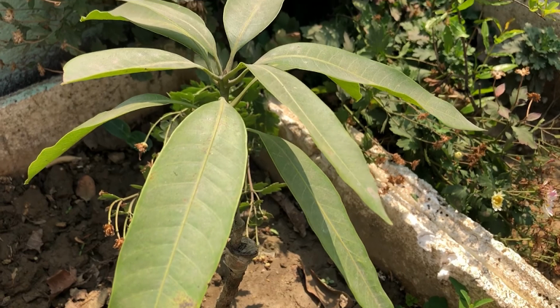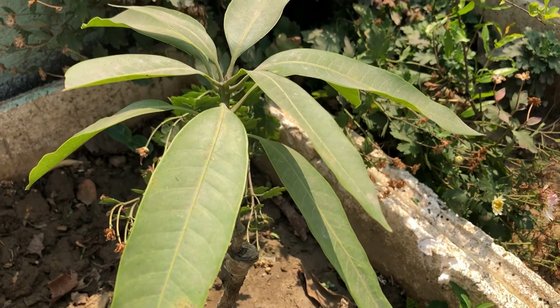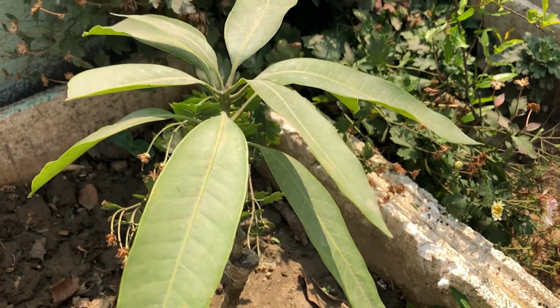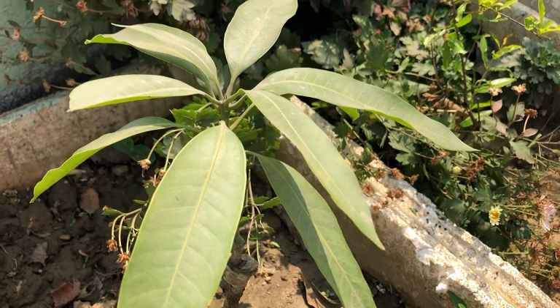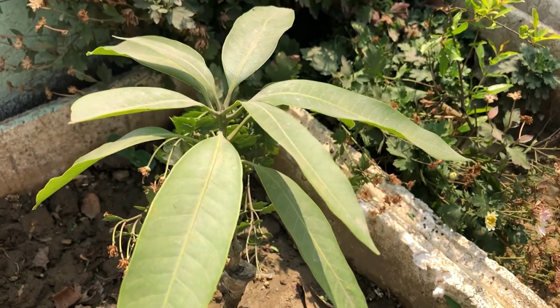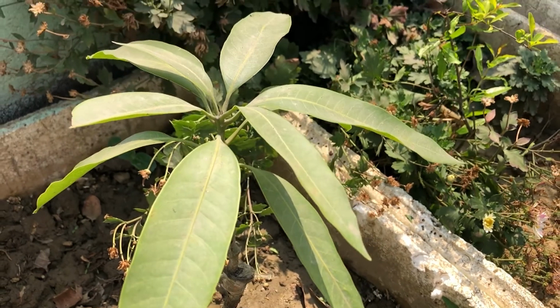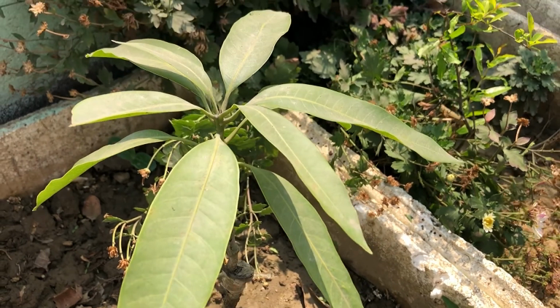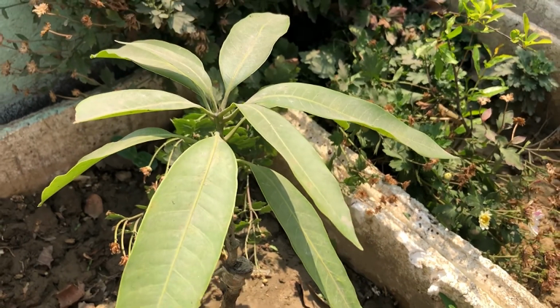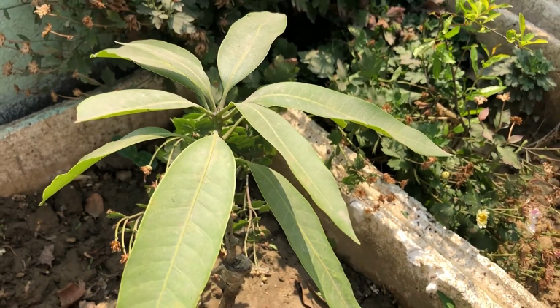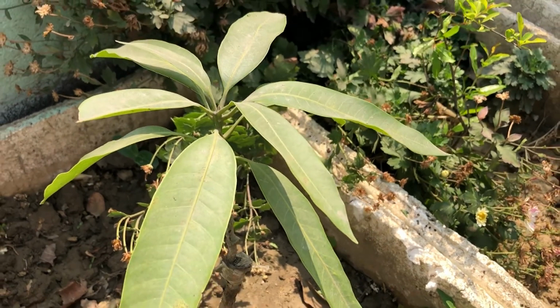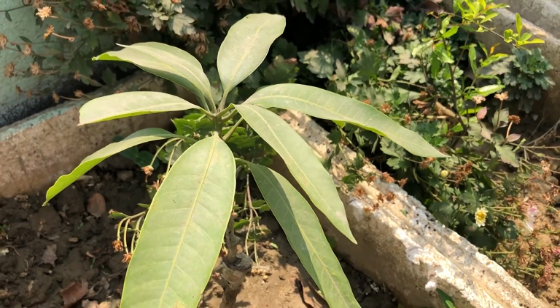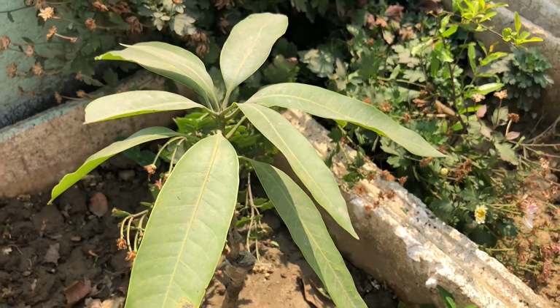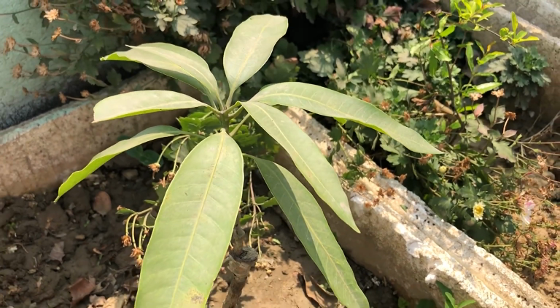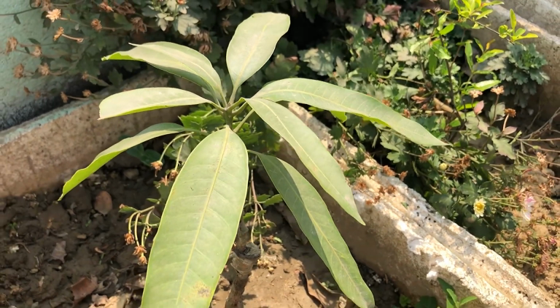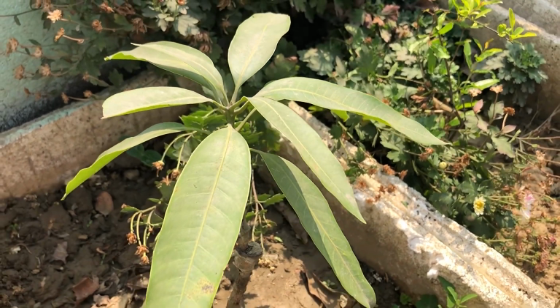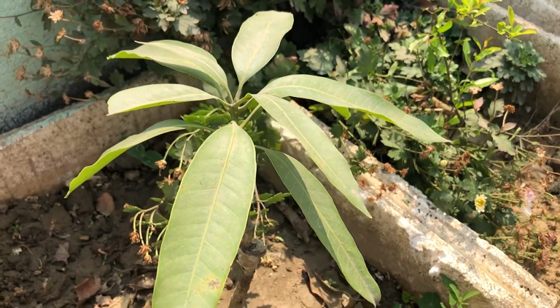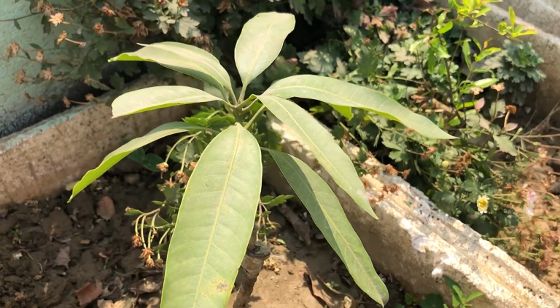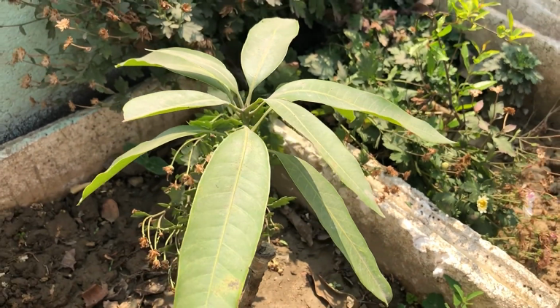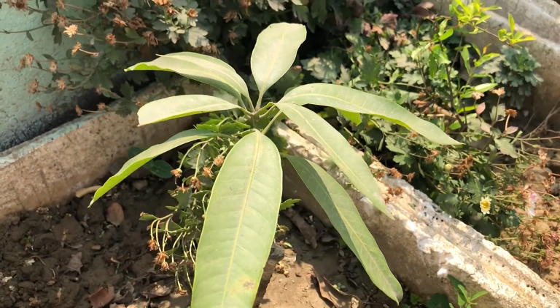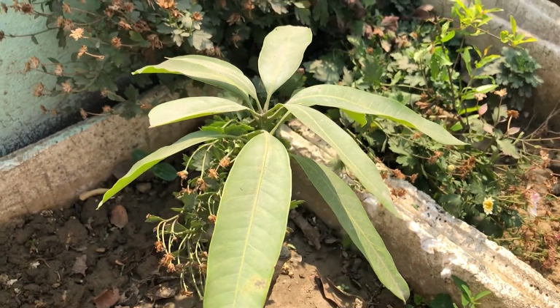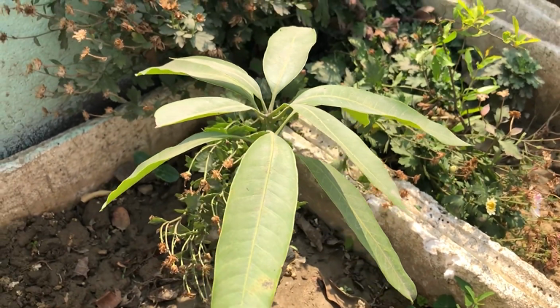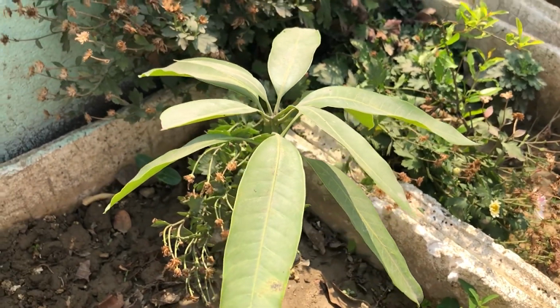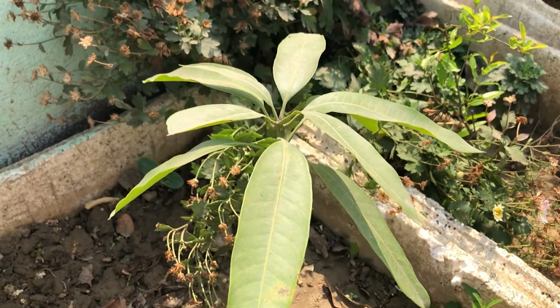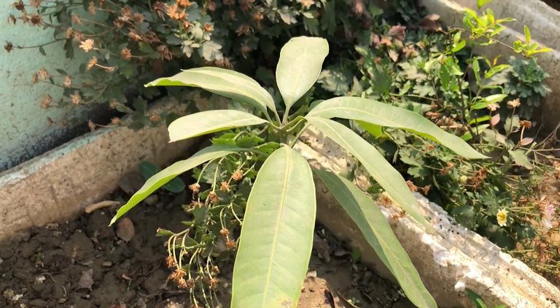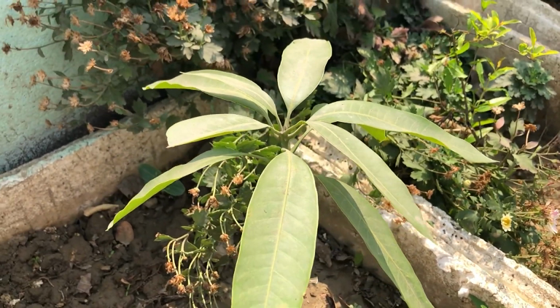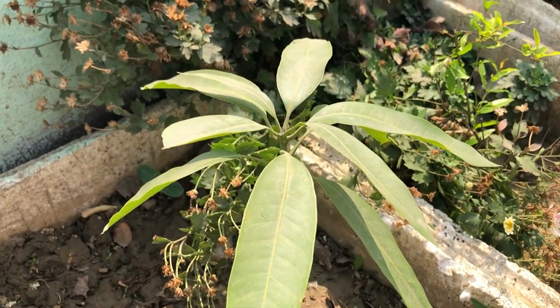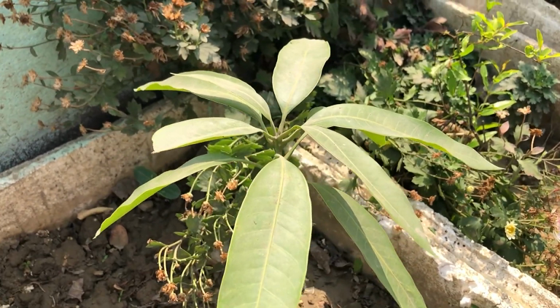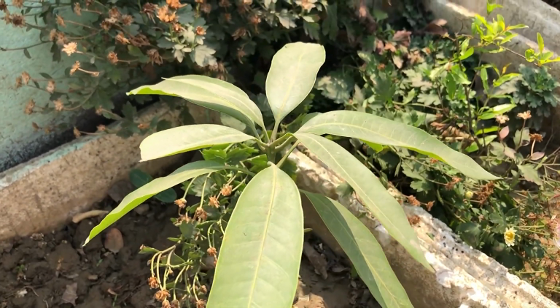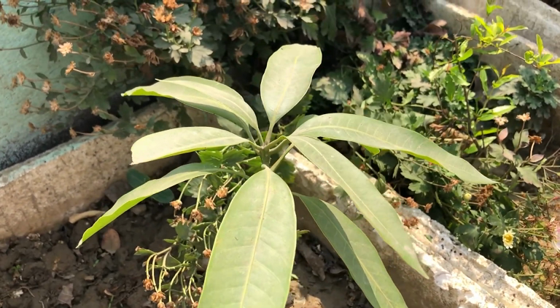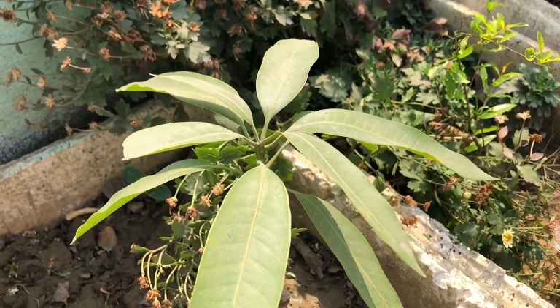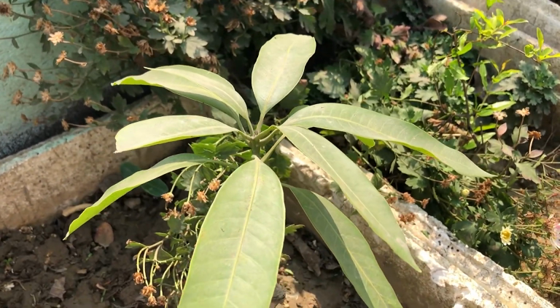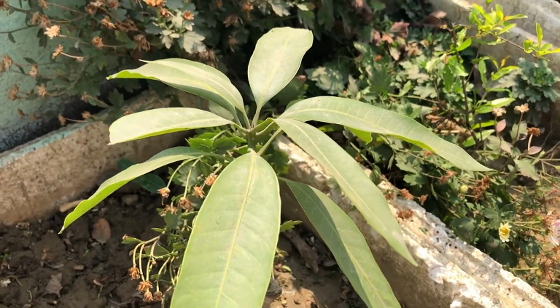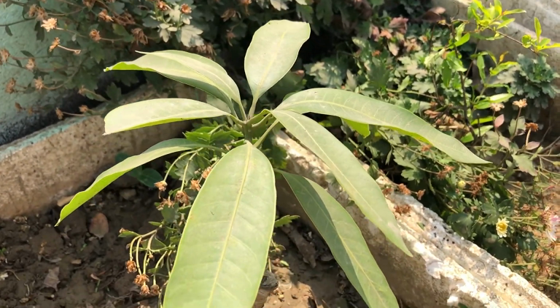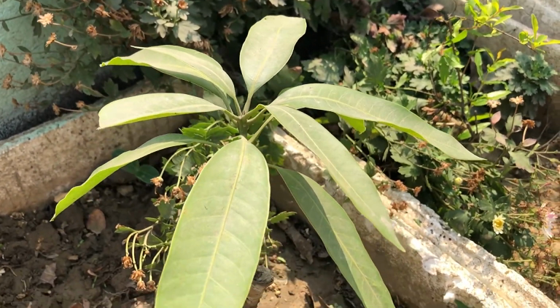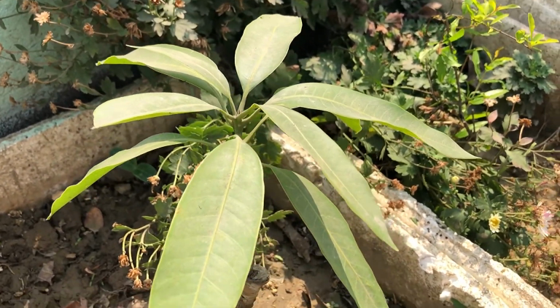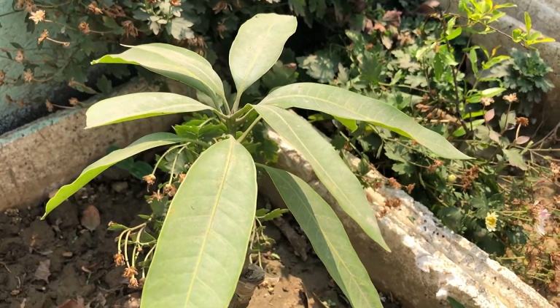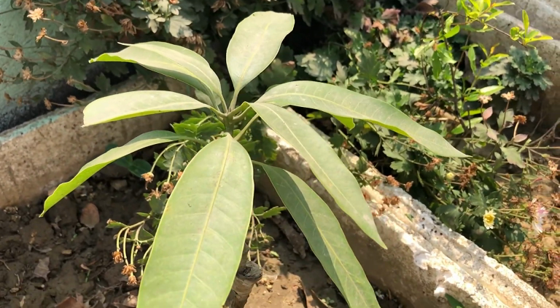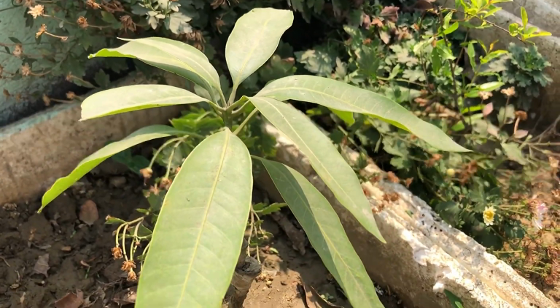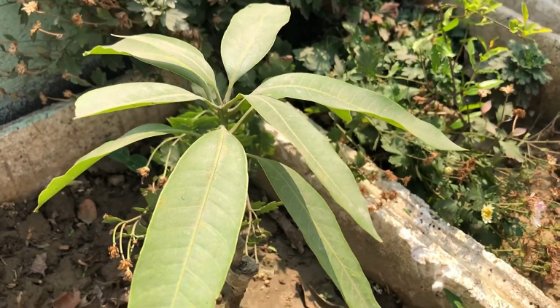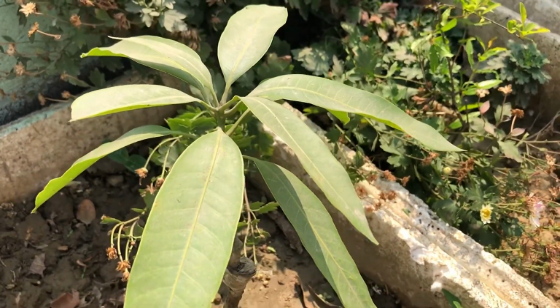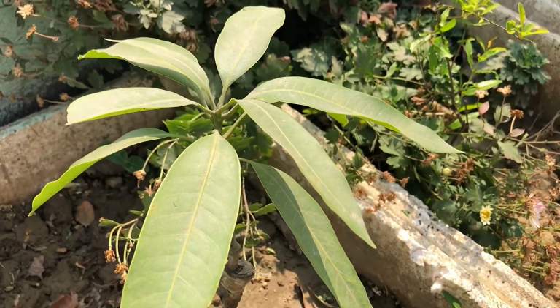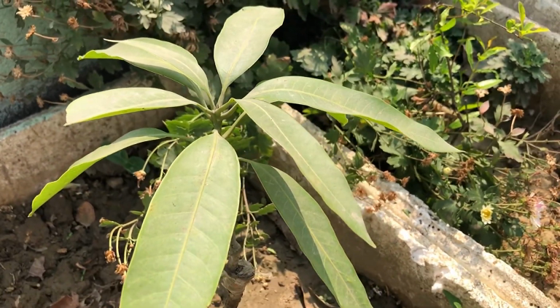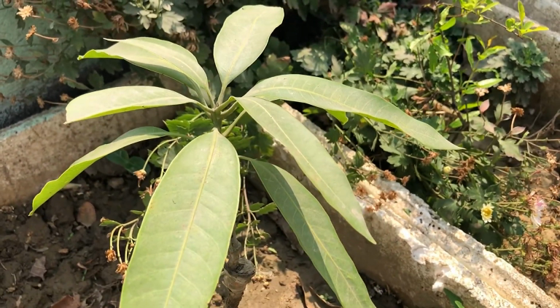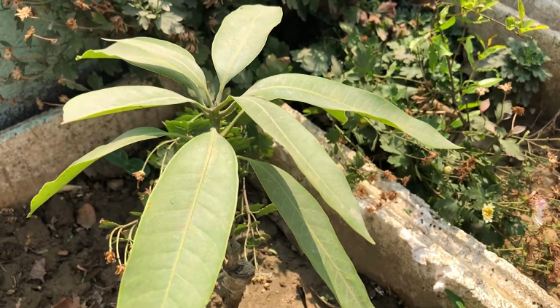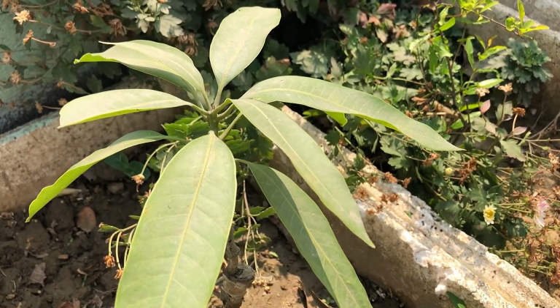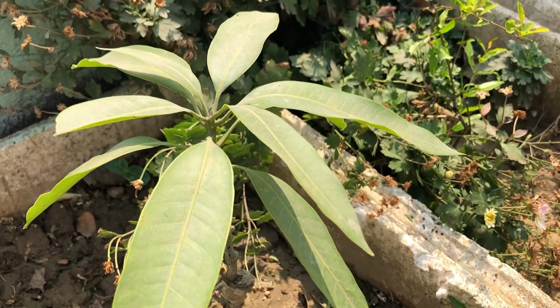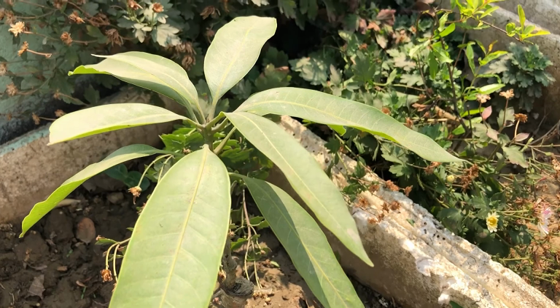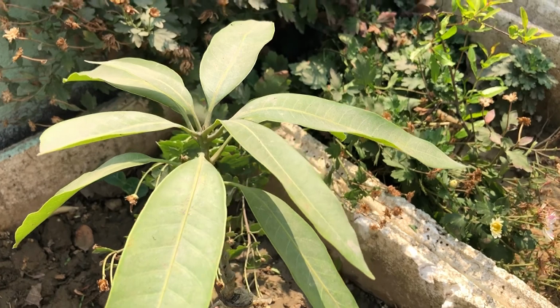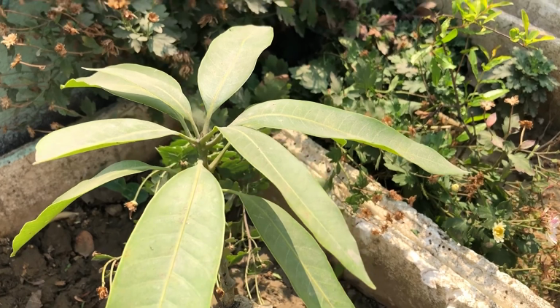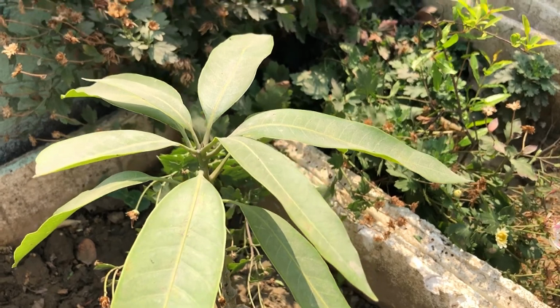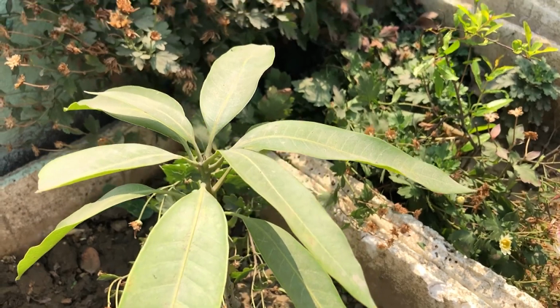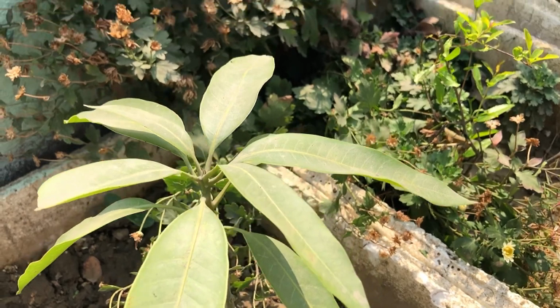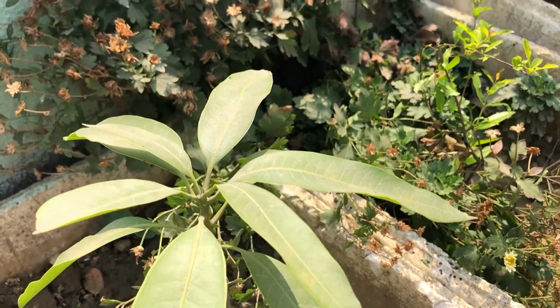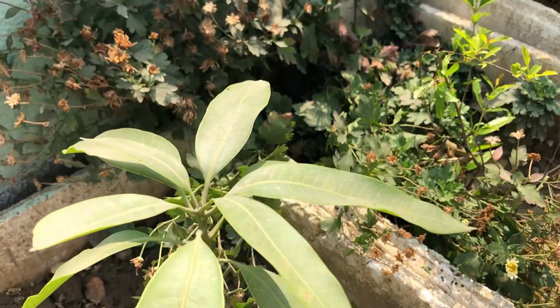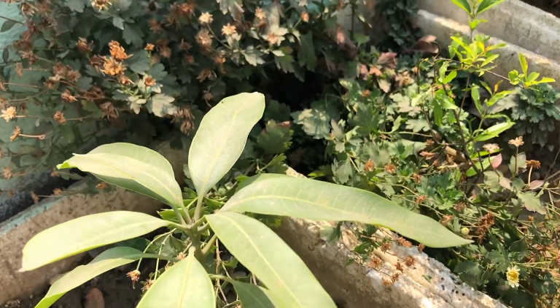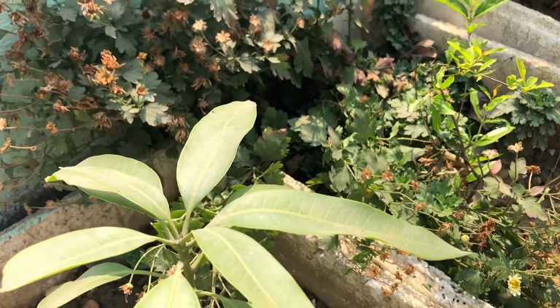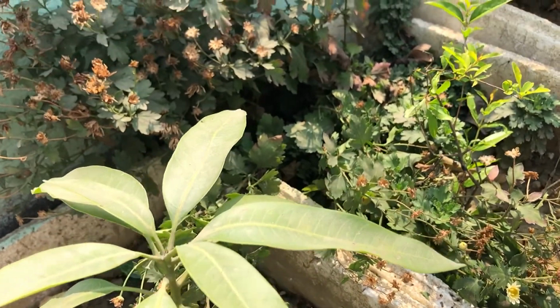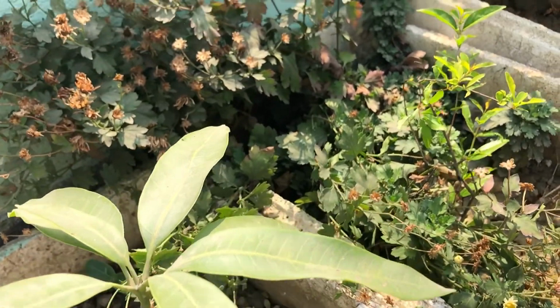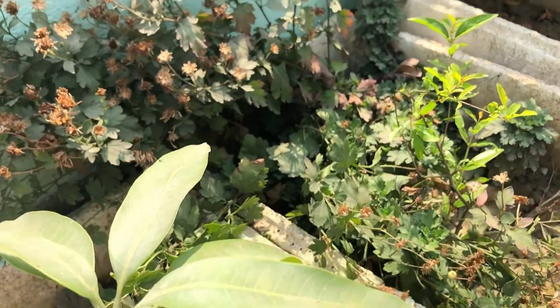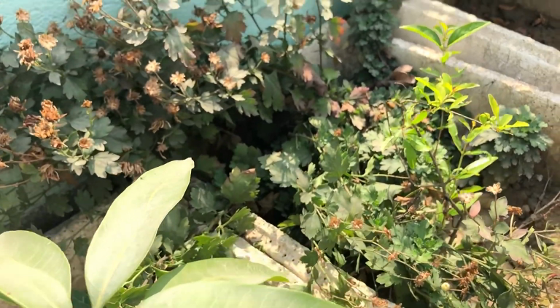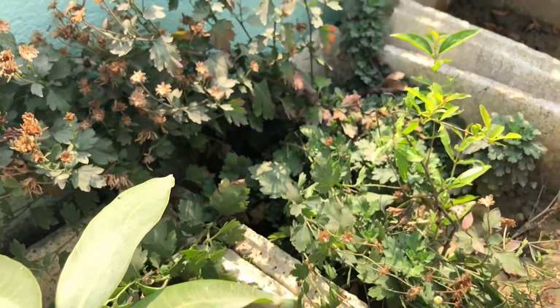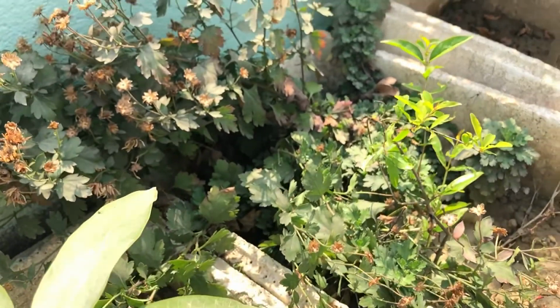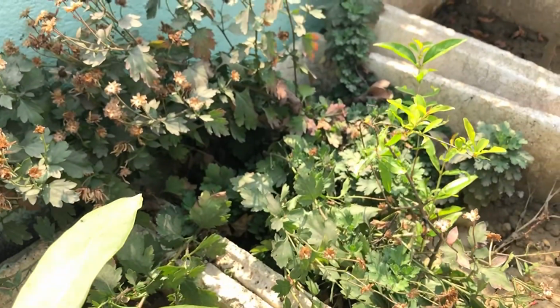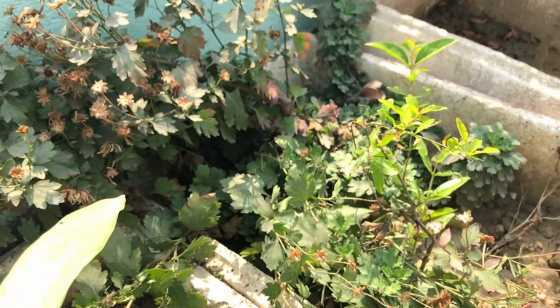So this is another mango sapling named Malika. This is a hybrid mango — mango variety Neelum and Sherry were crossed to create this variety.